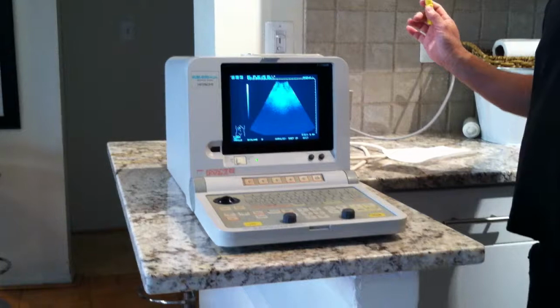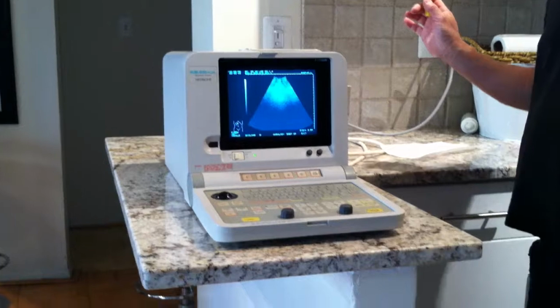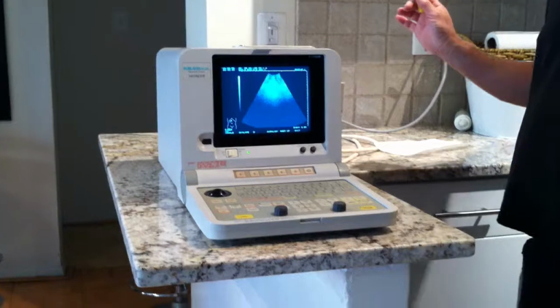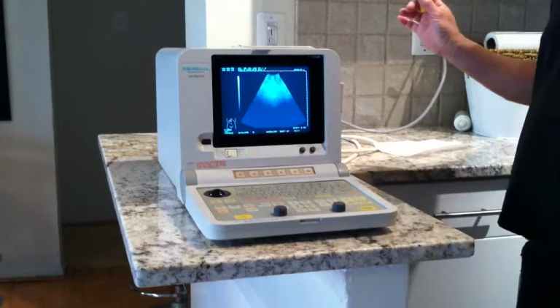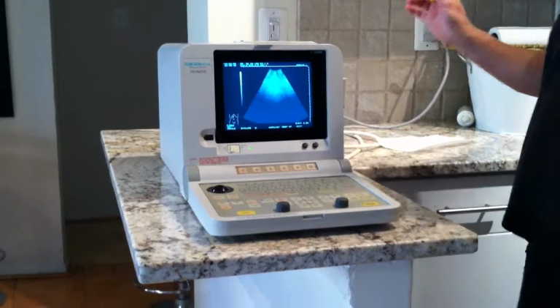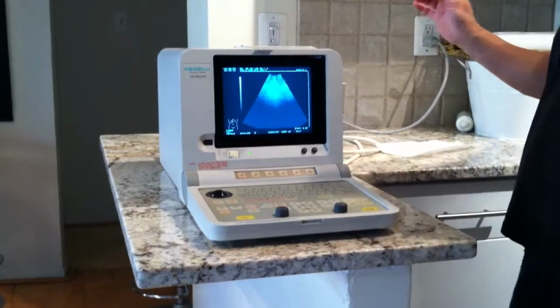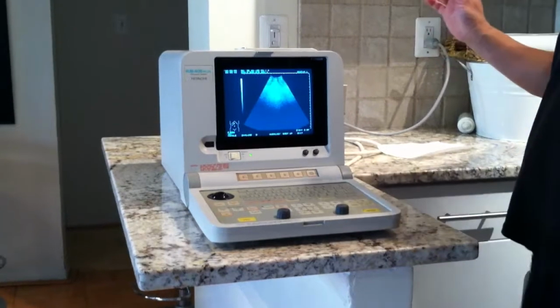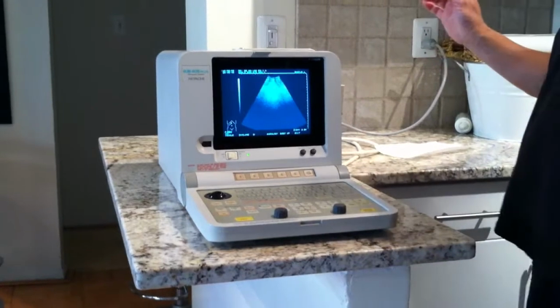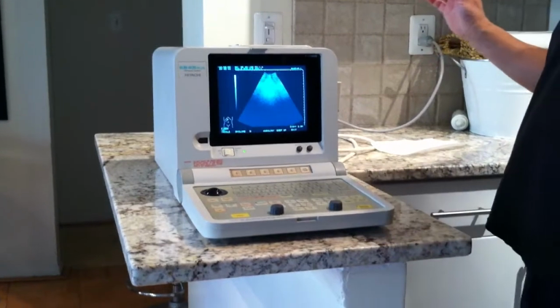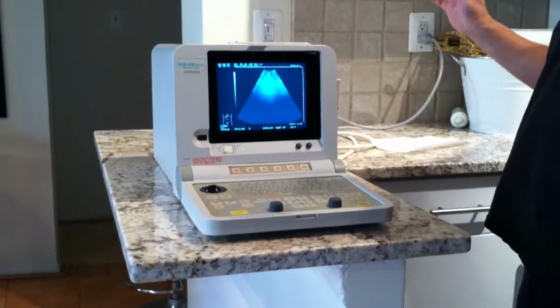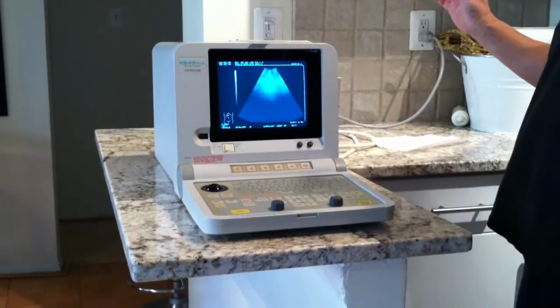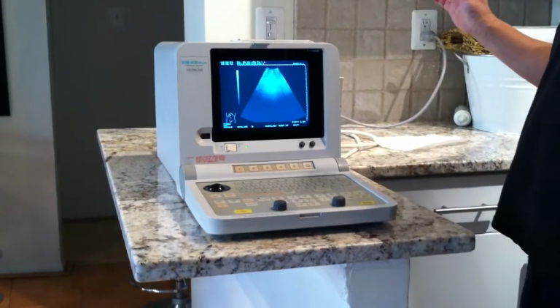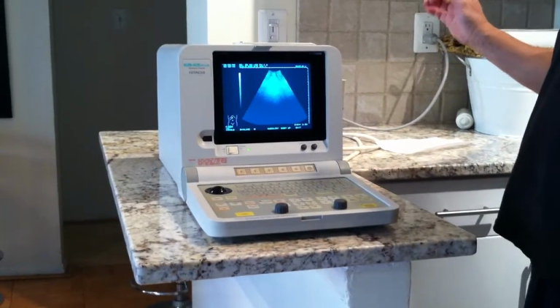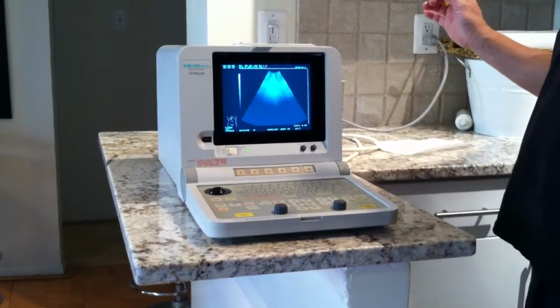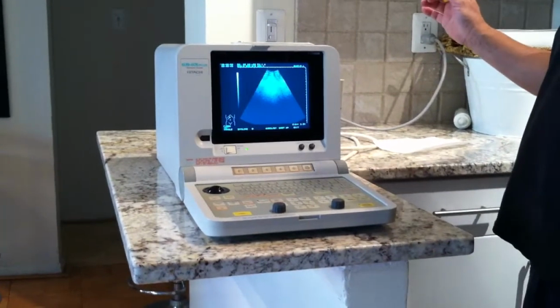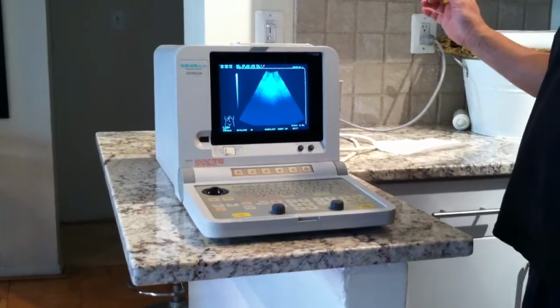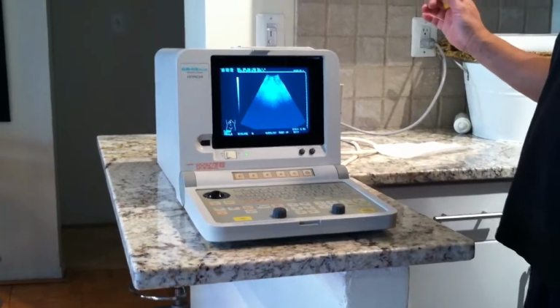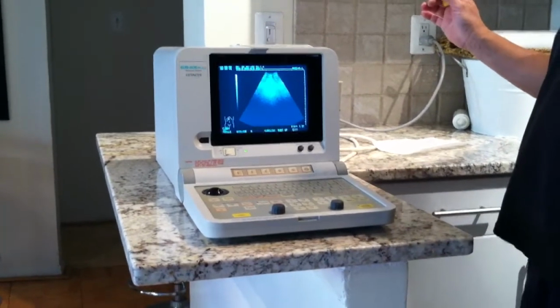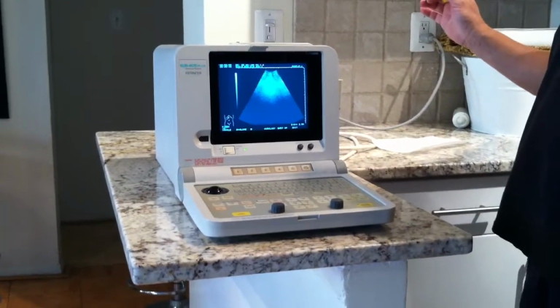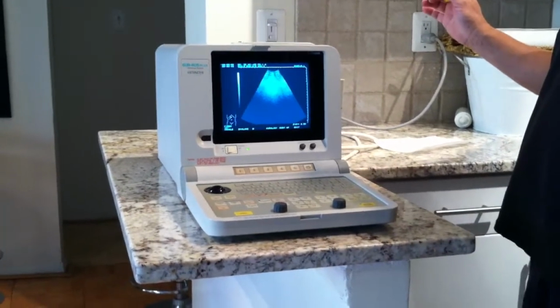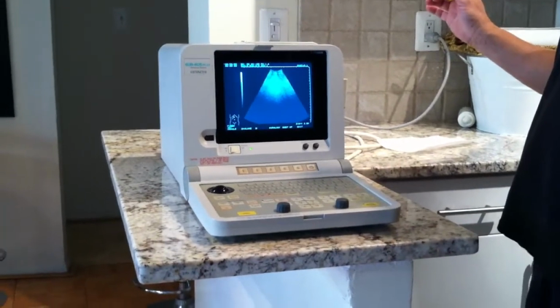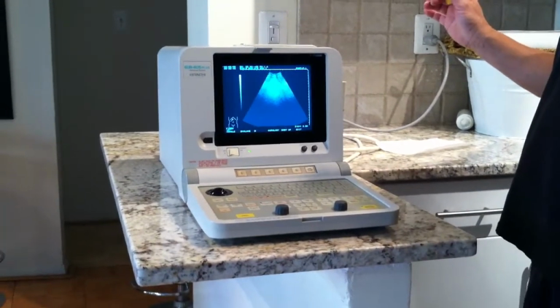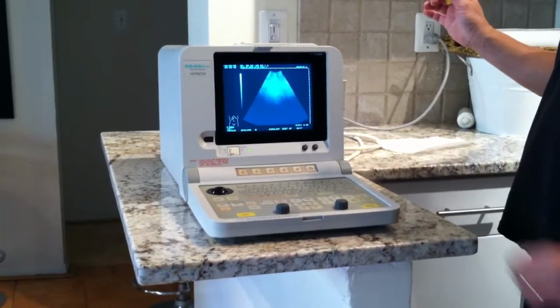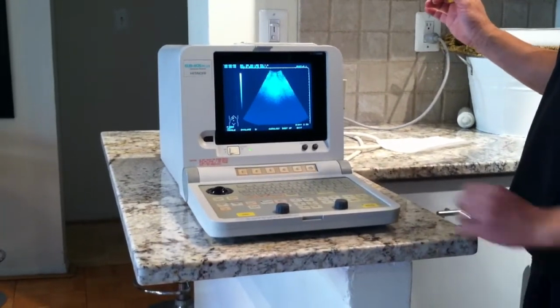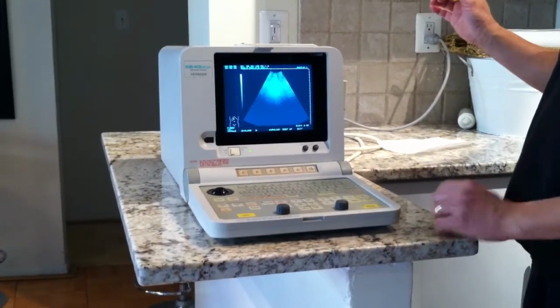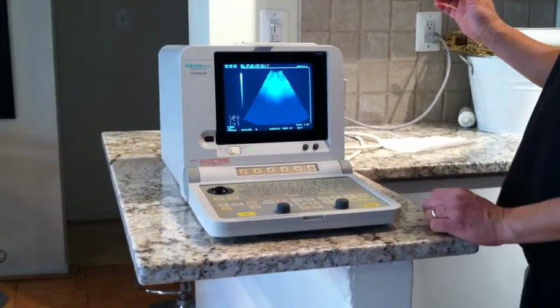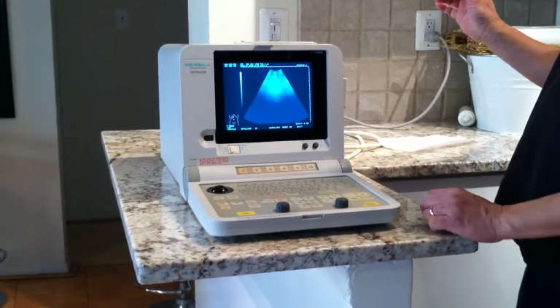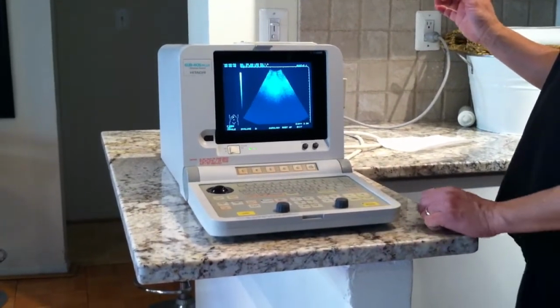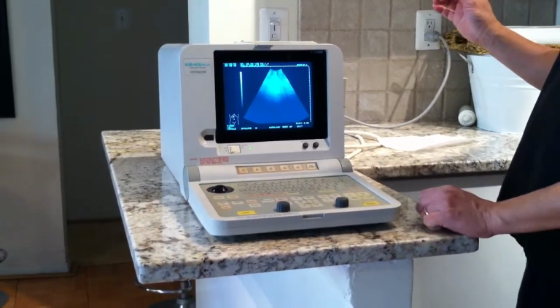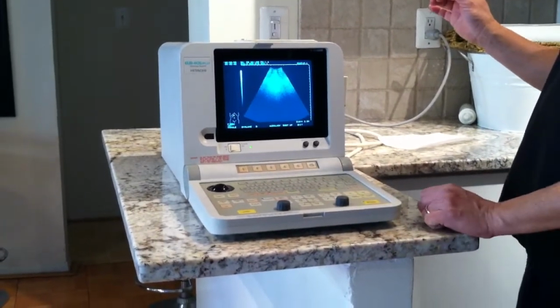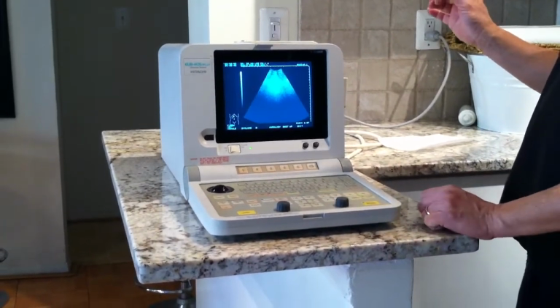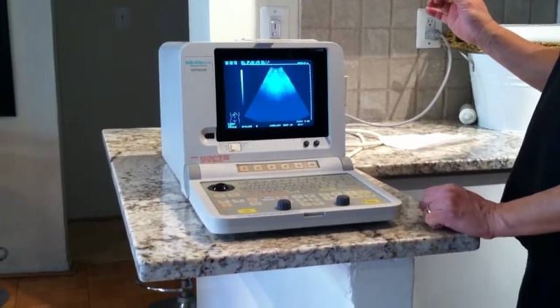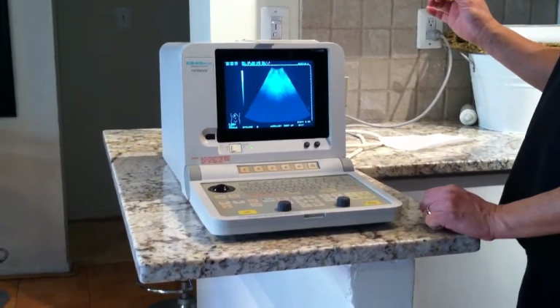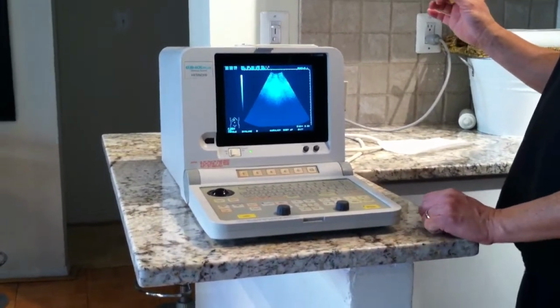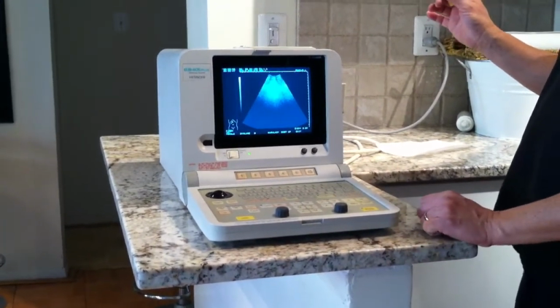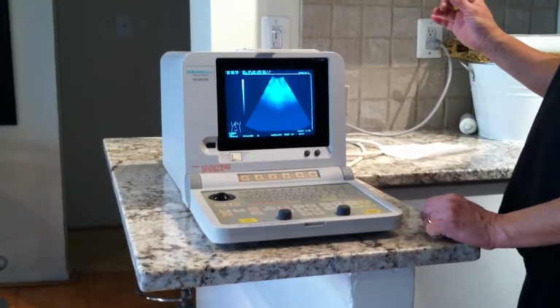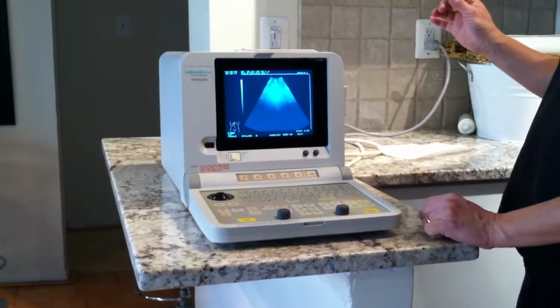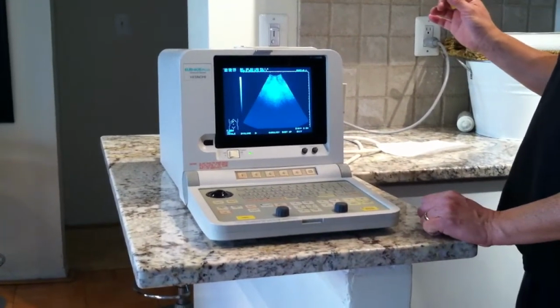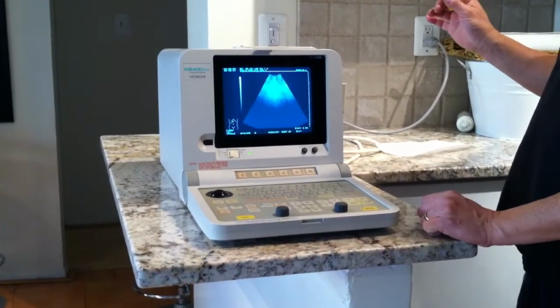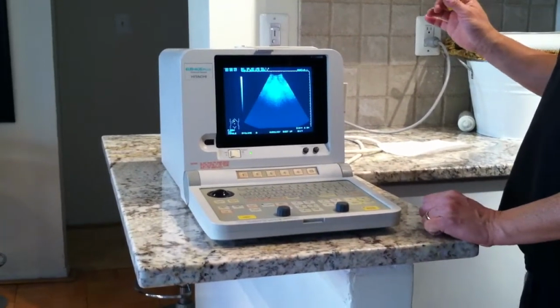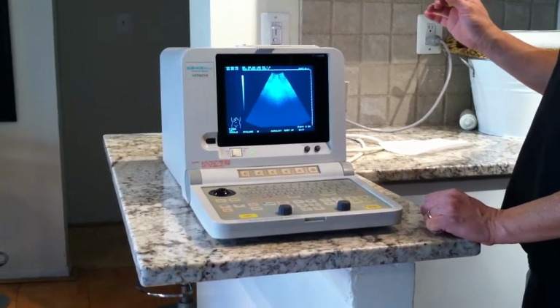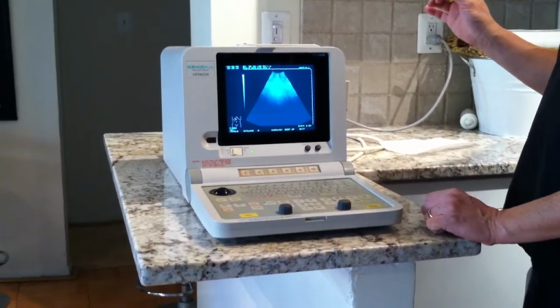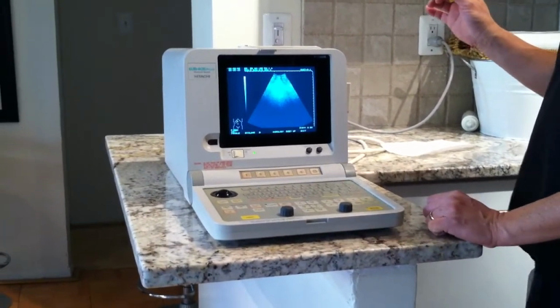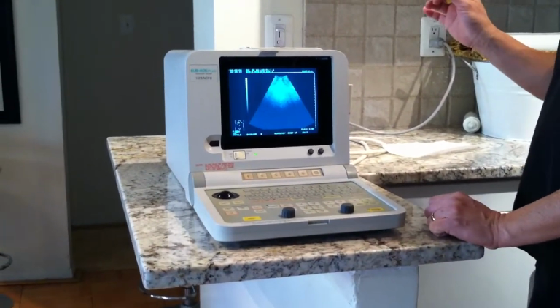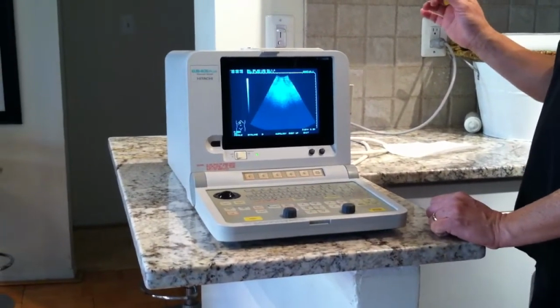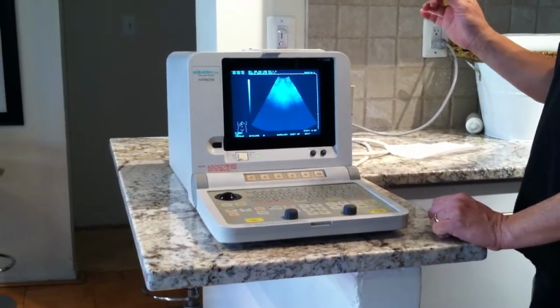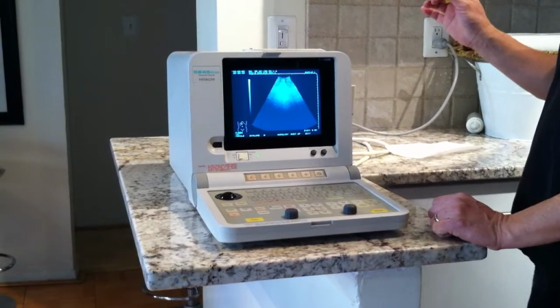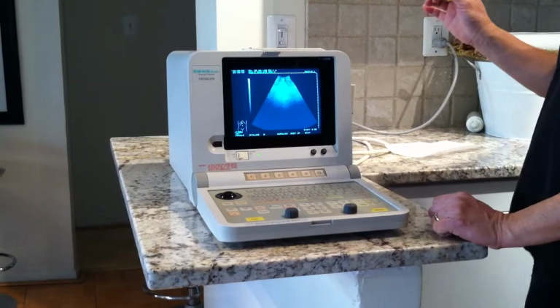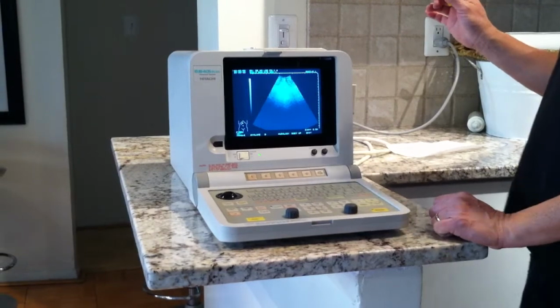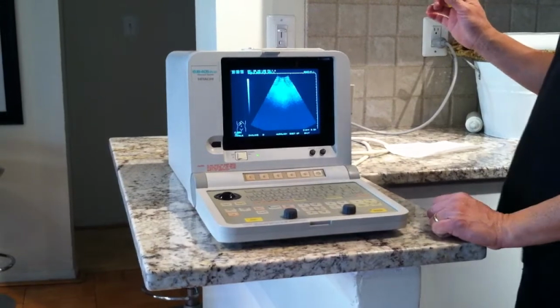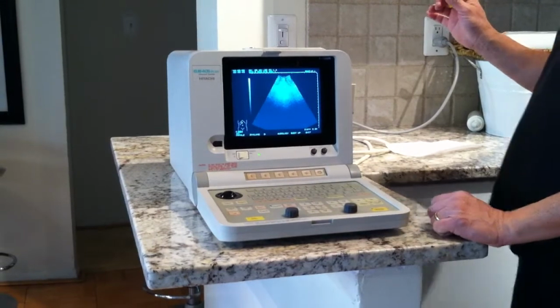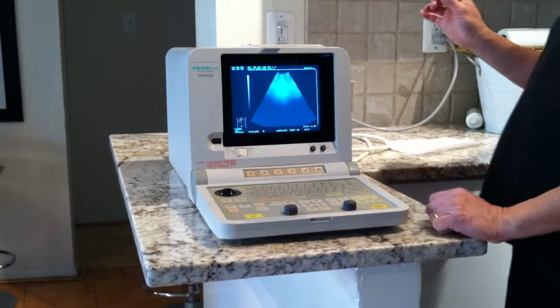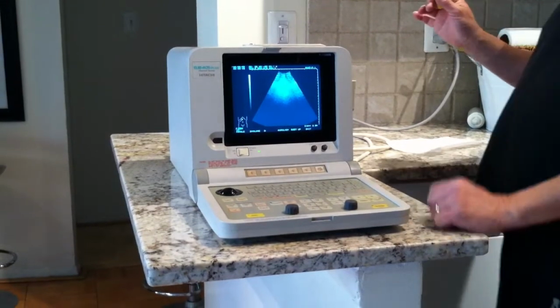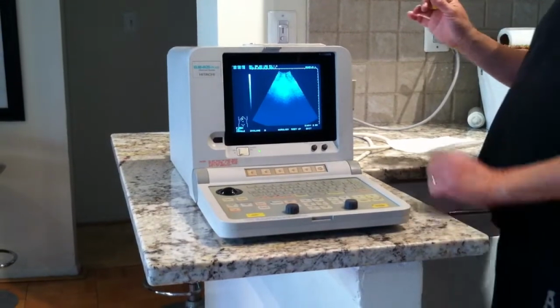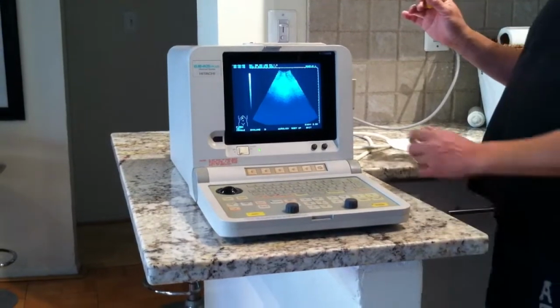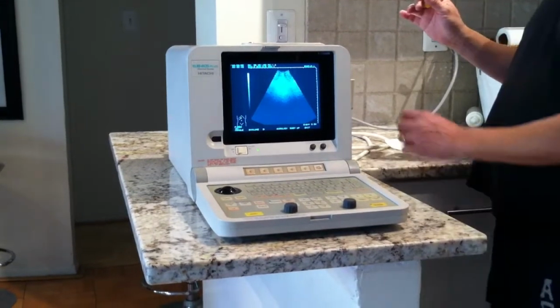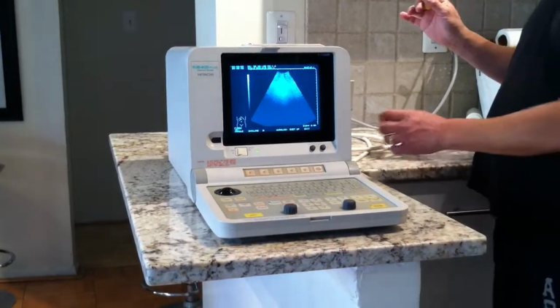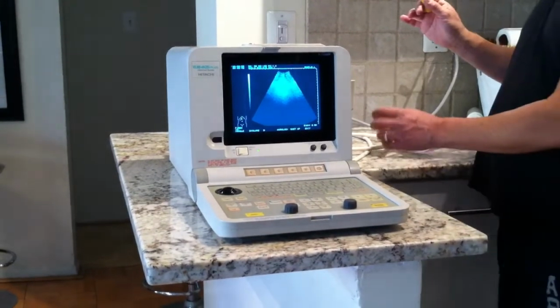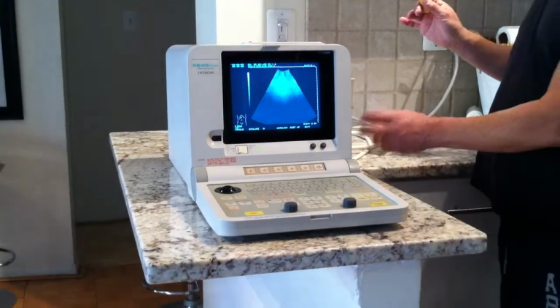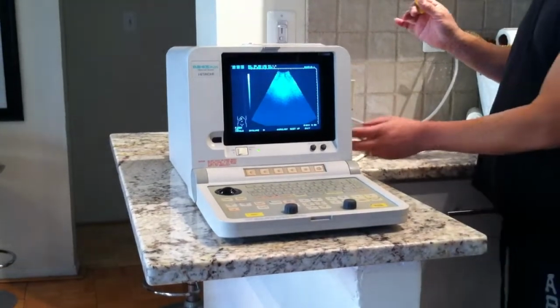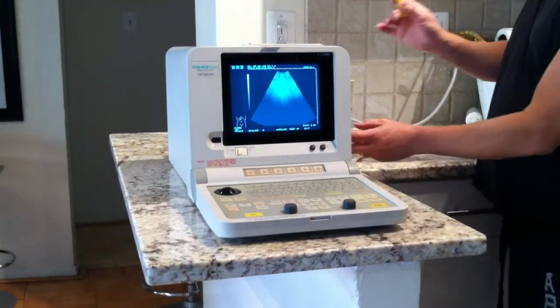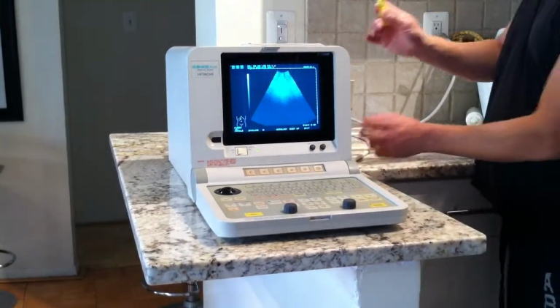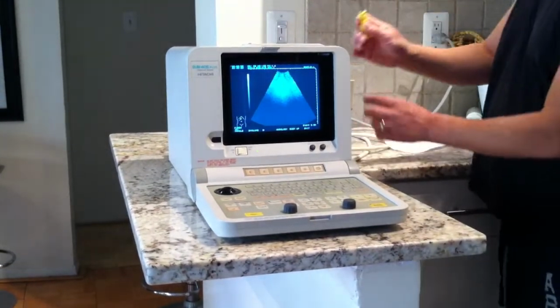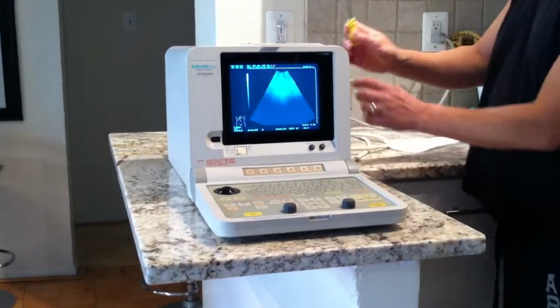Hello, we are testing the probe right now — the 3.5 convex. We want to see if it's got any dropouts.